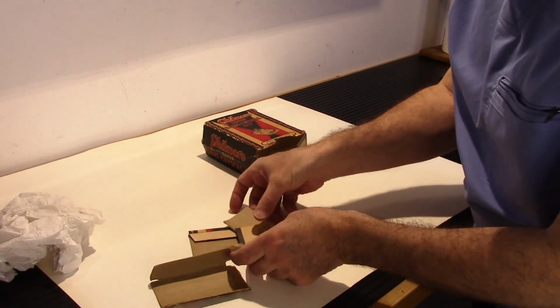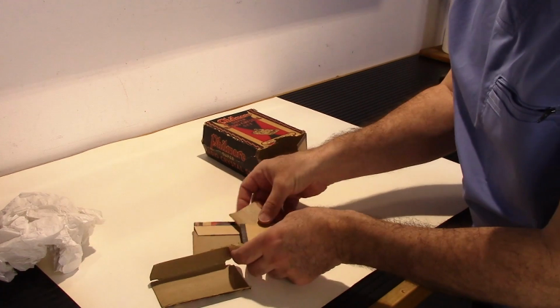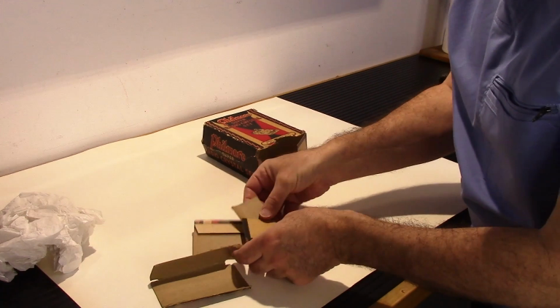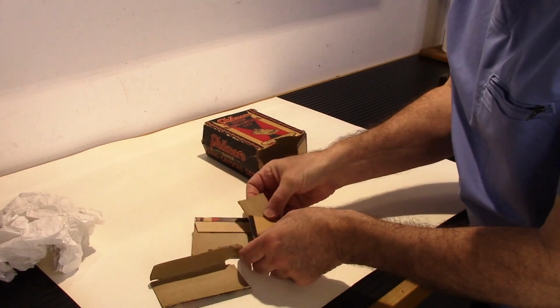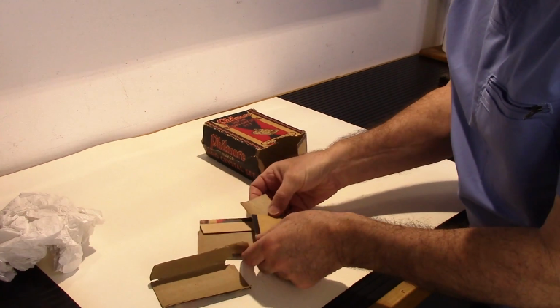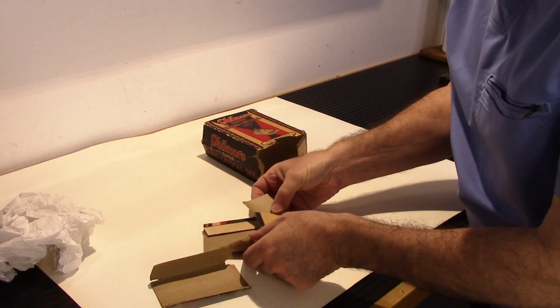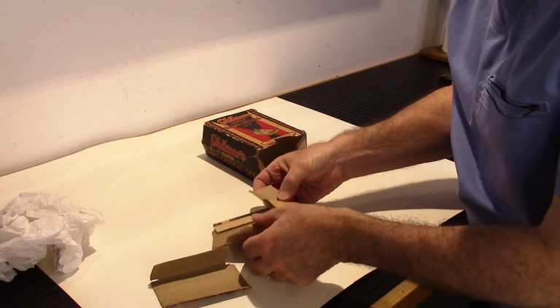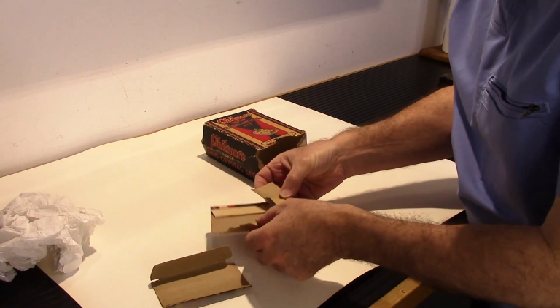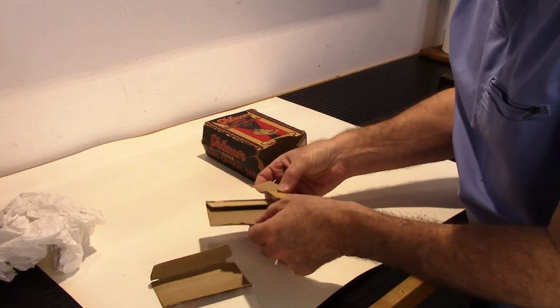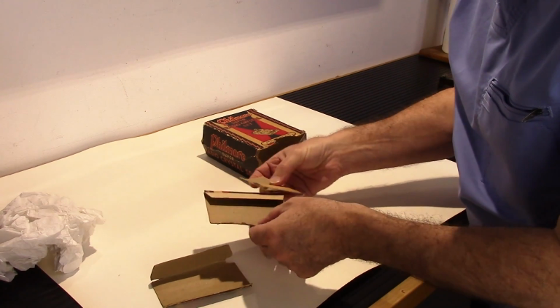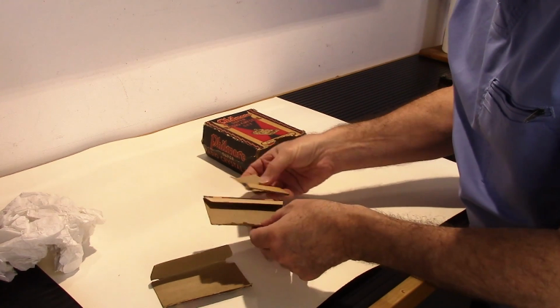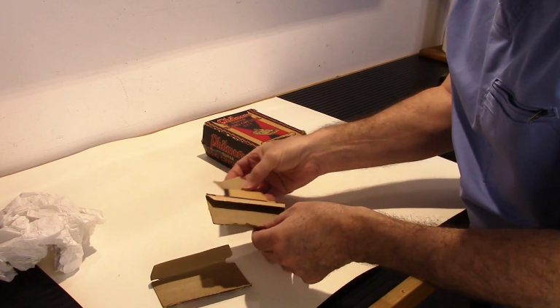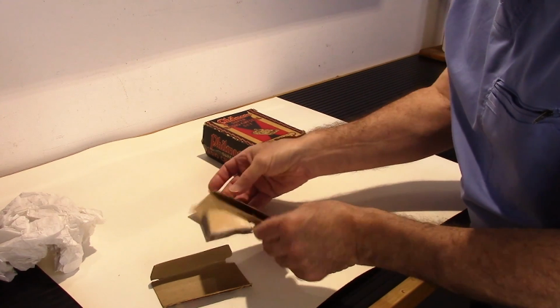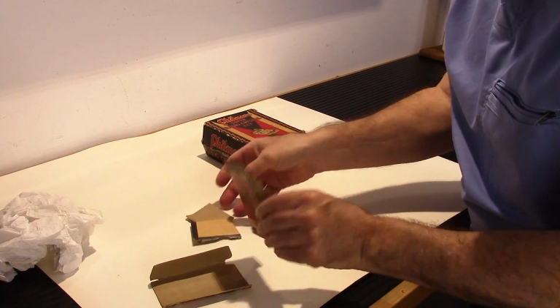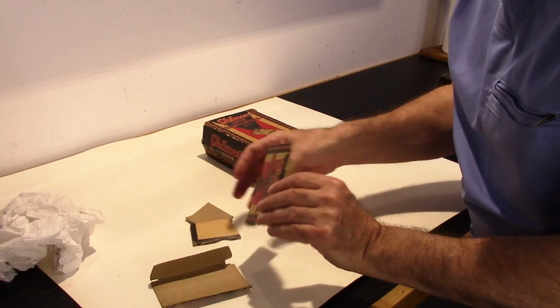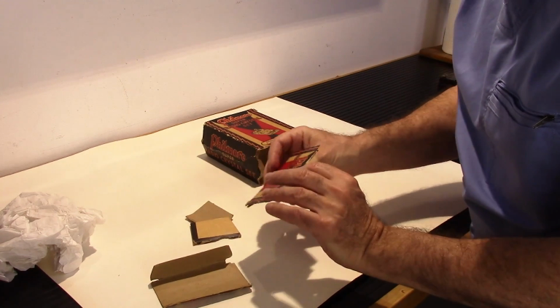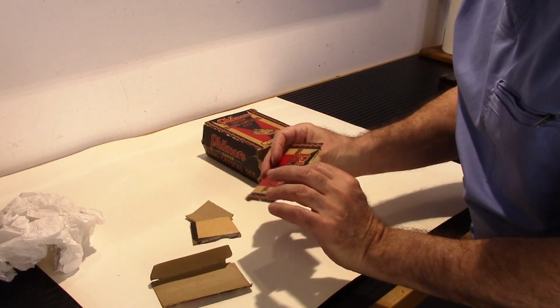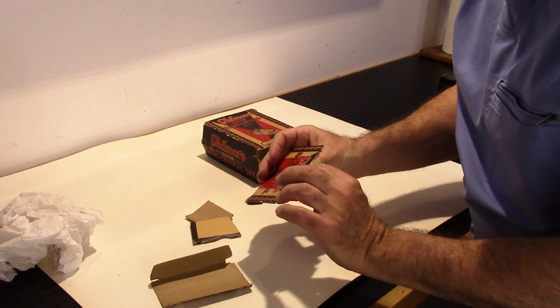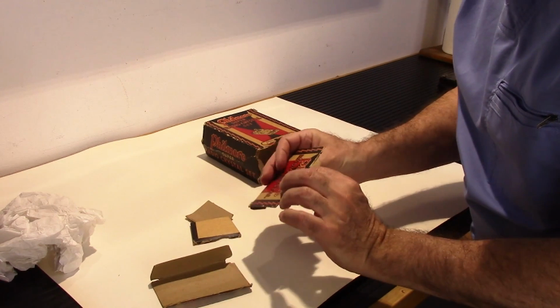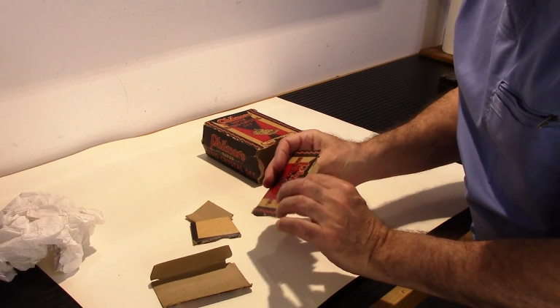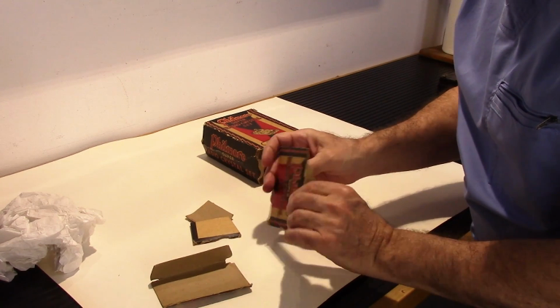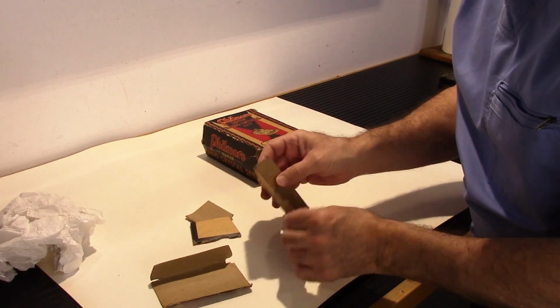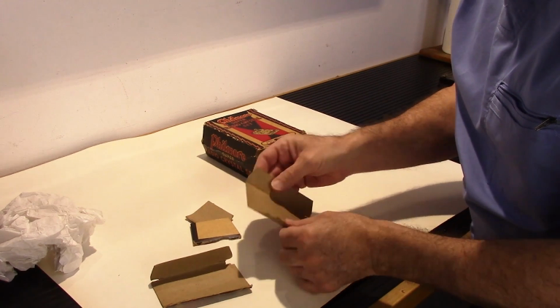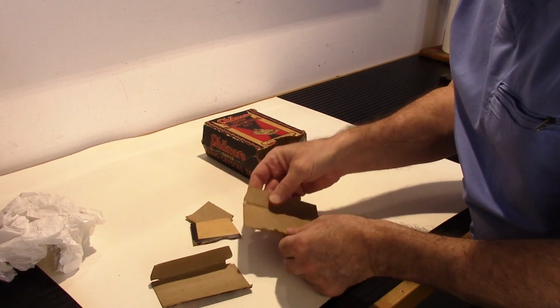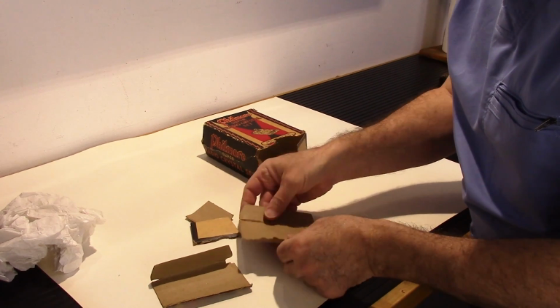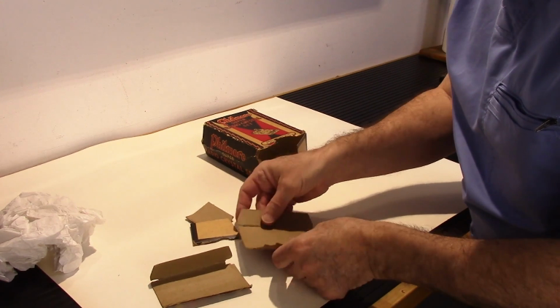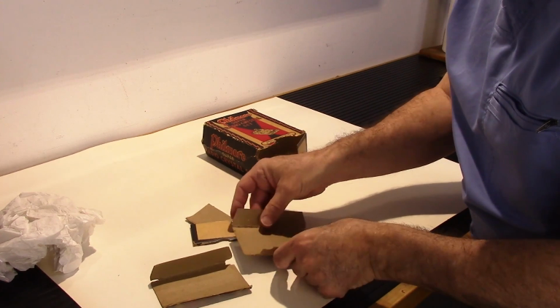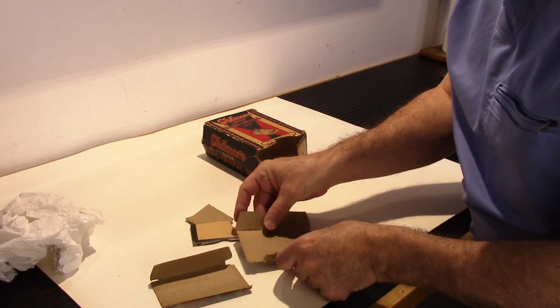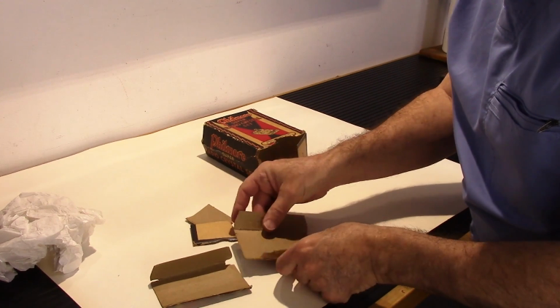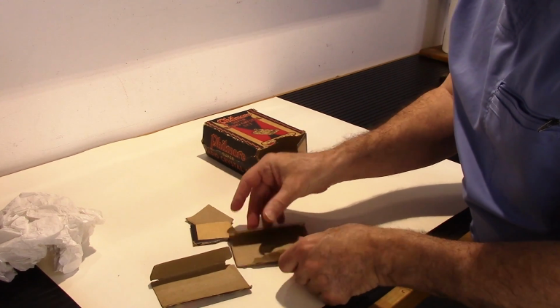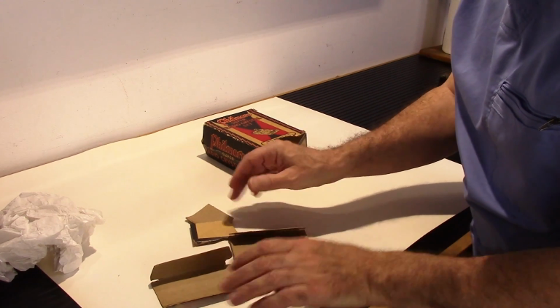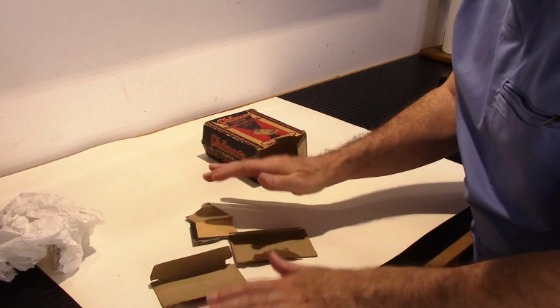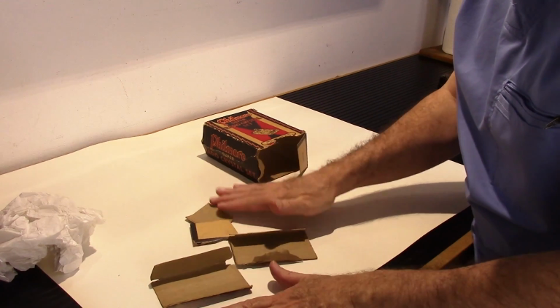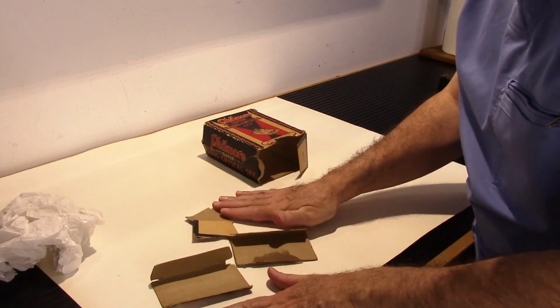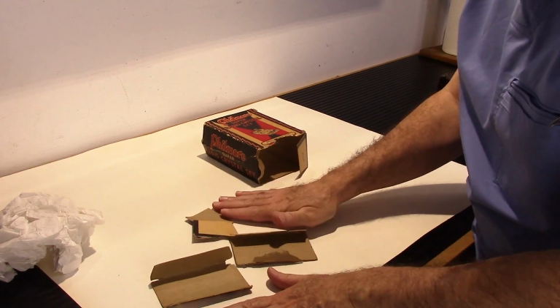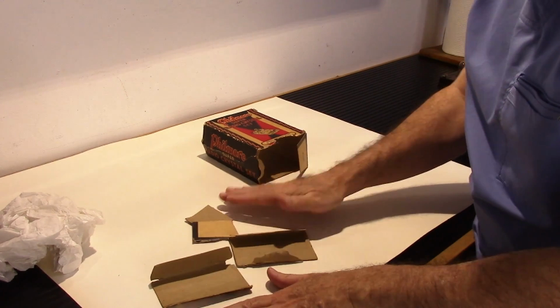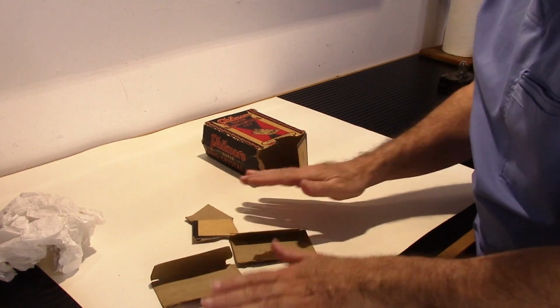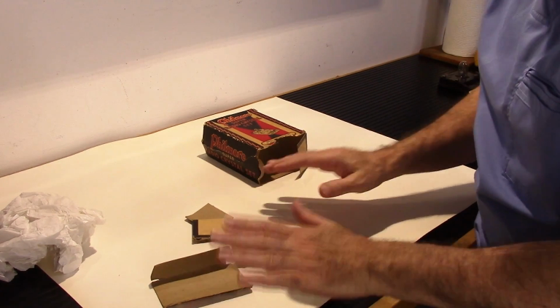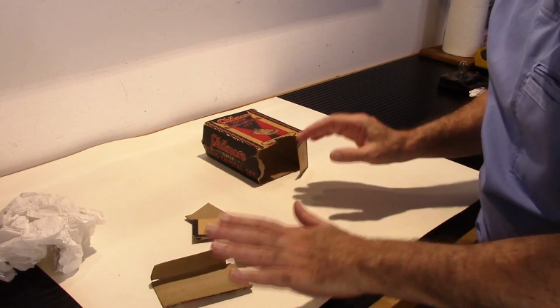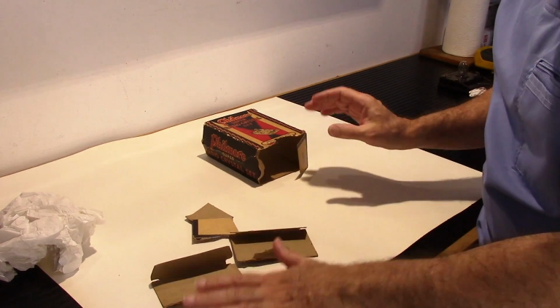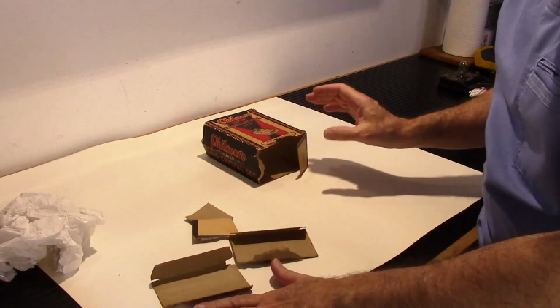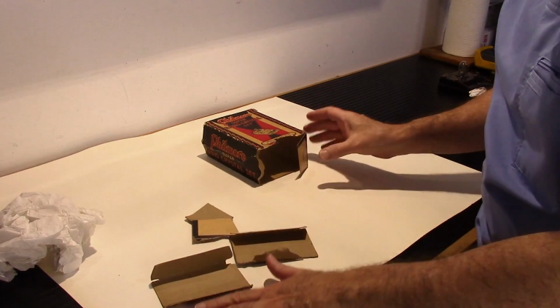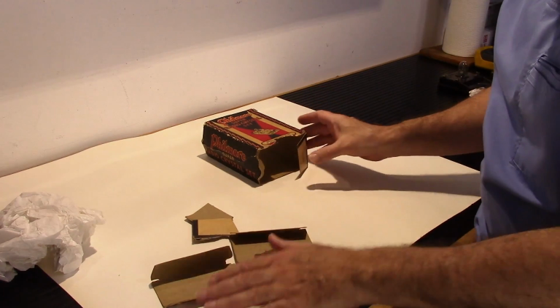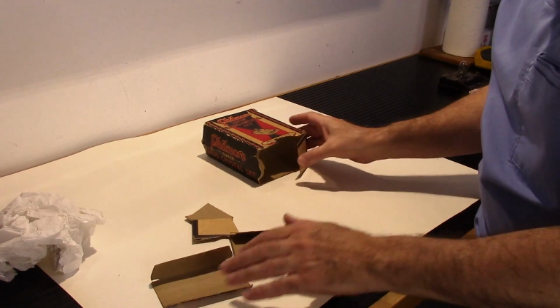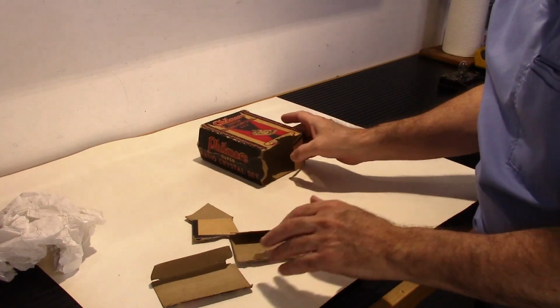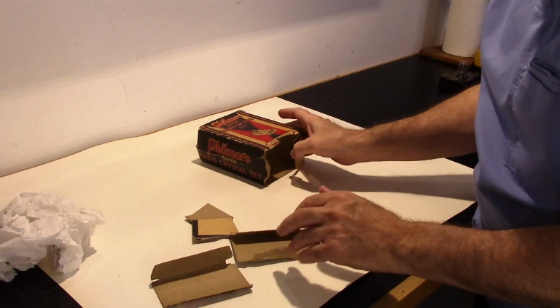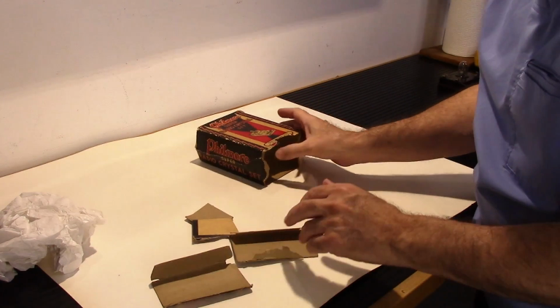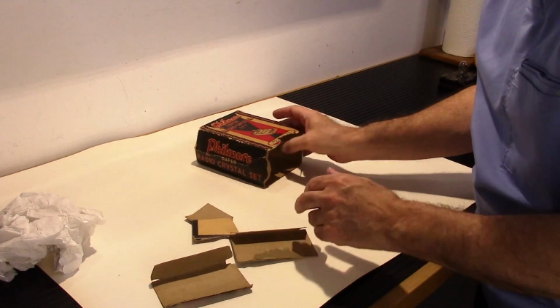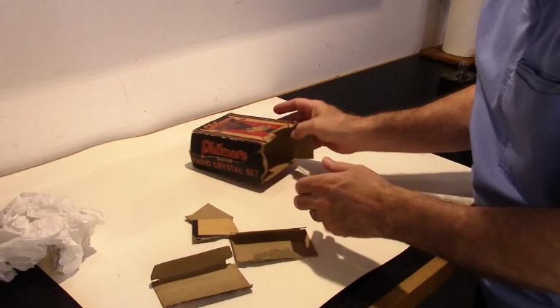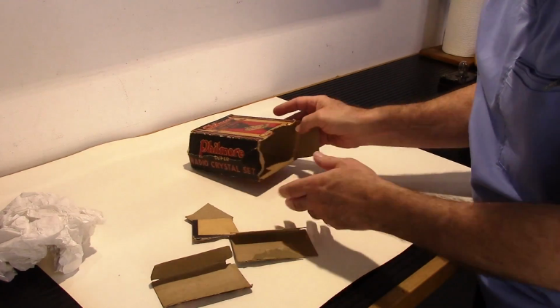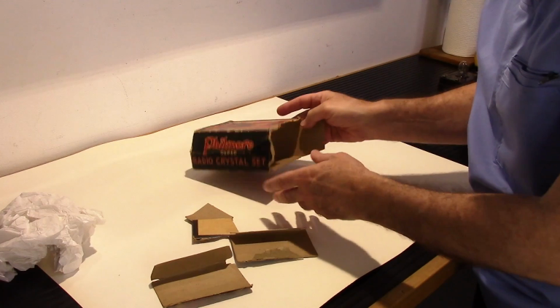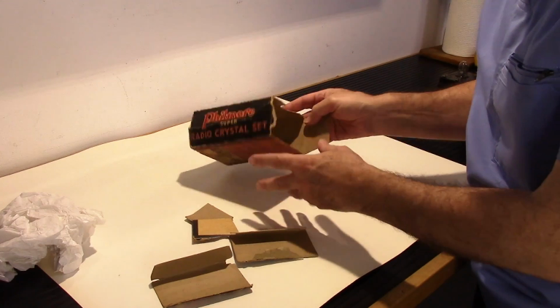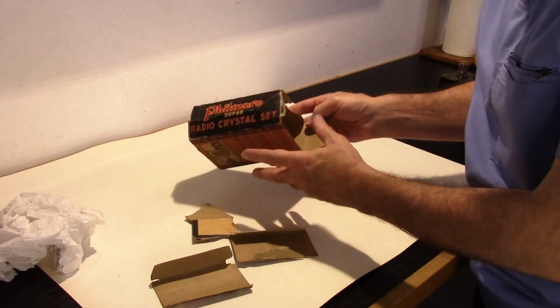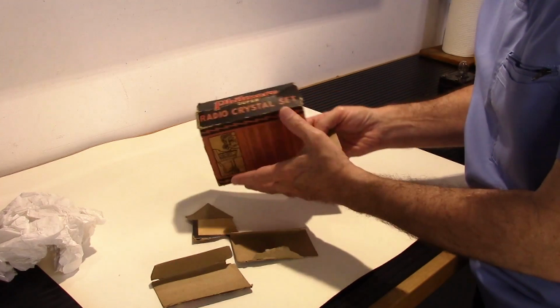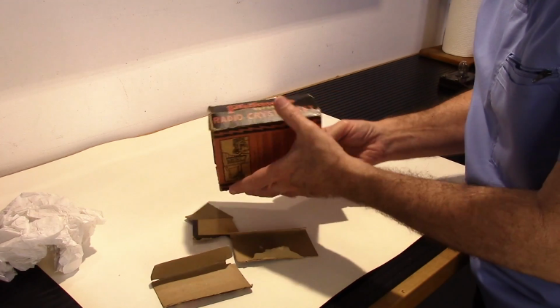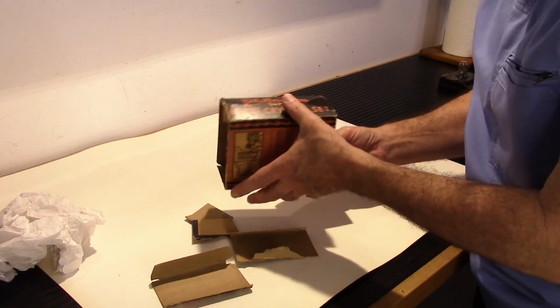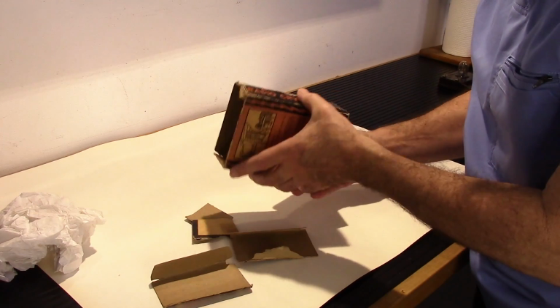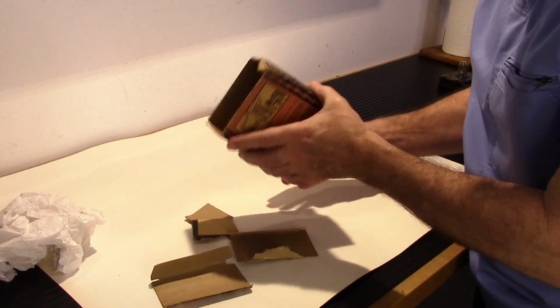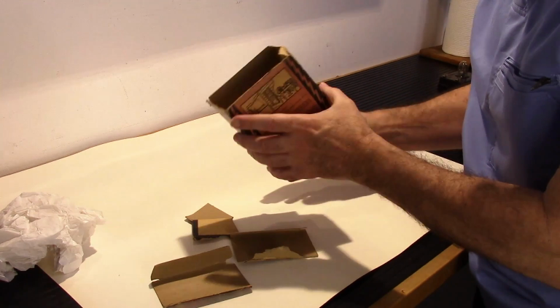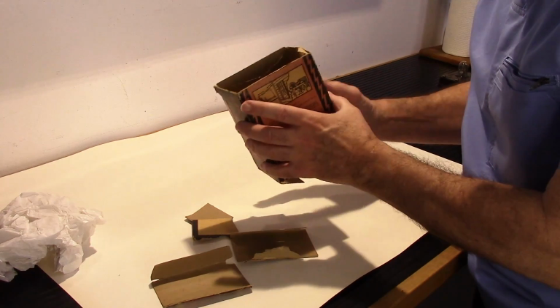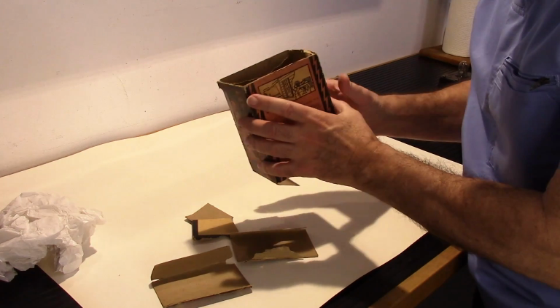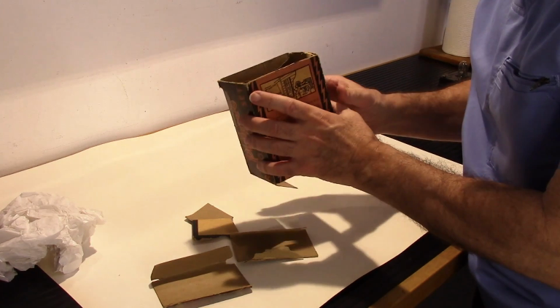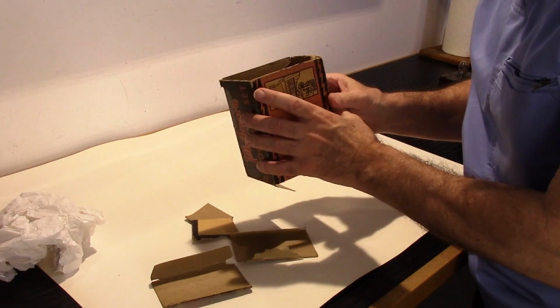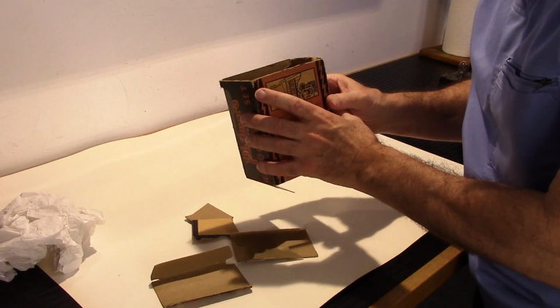What I'm going to do is go ahead and use some poster board here and create a backing for all this.